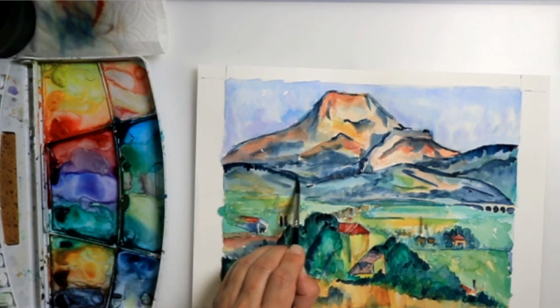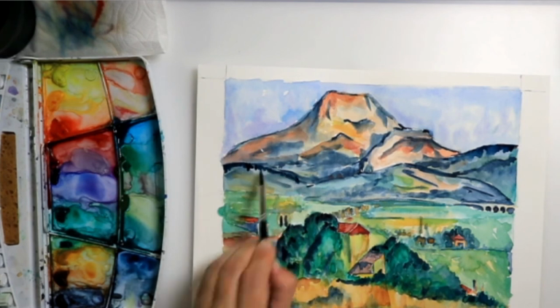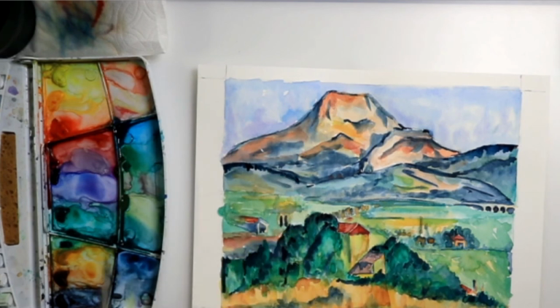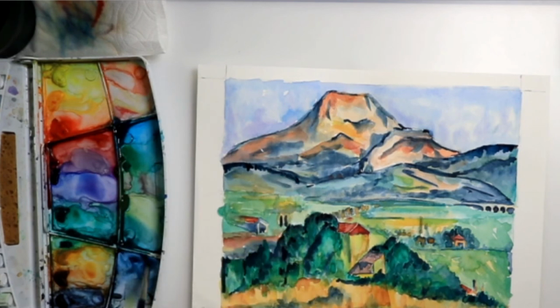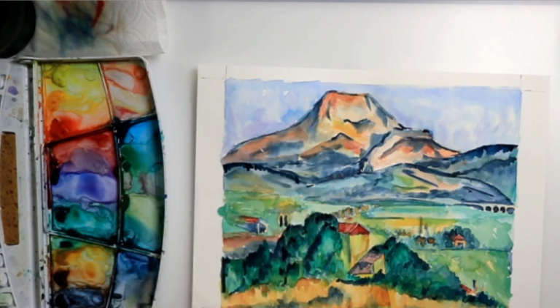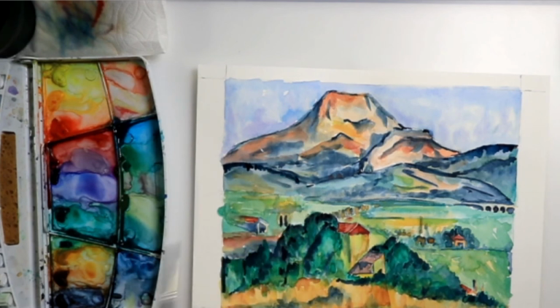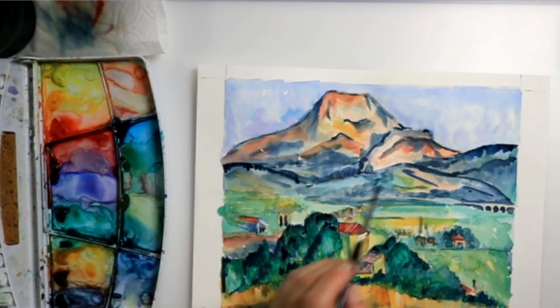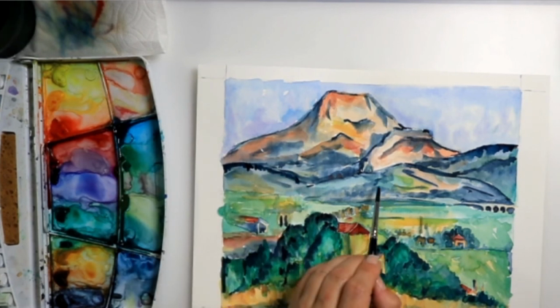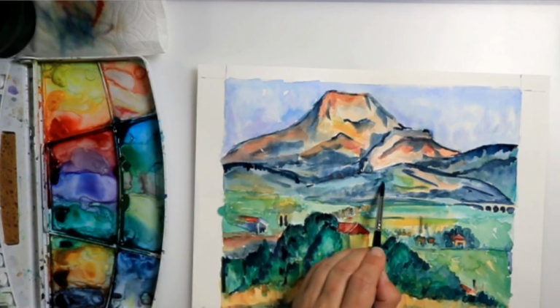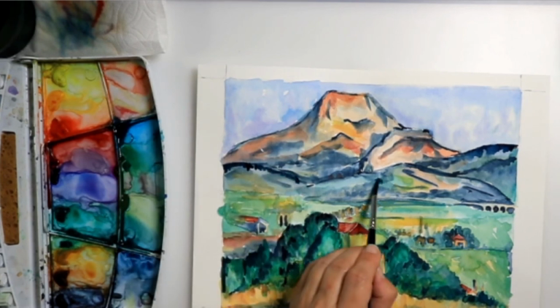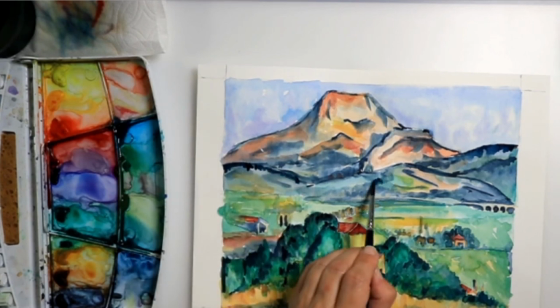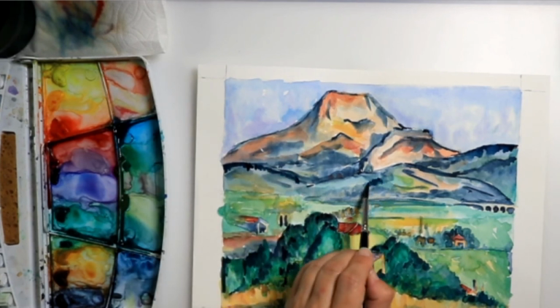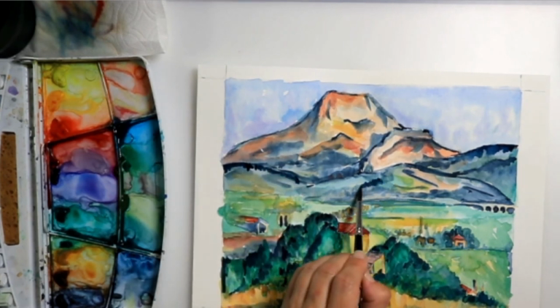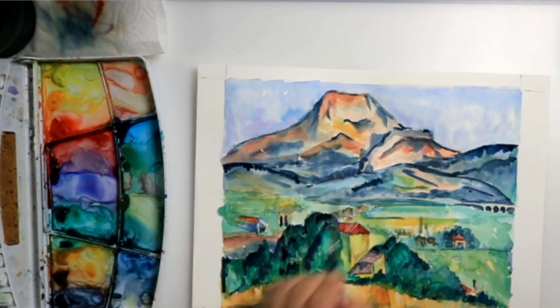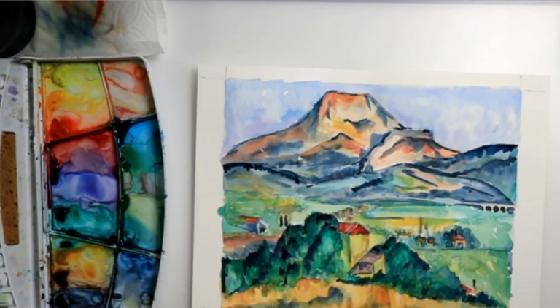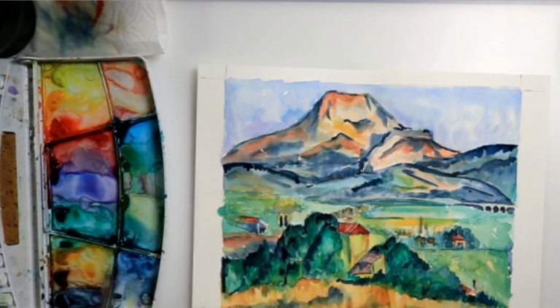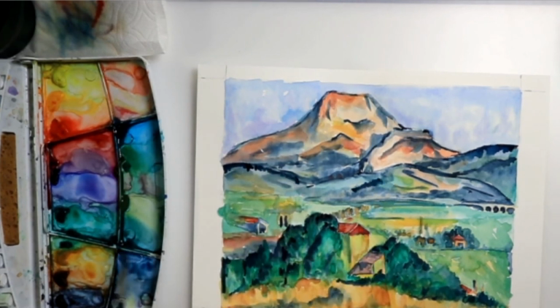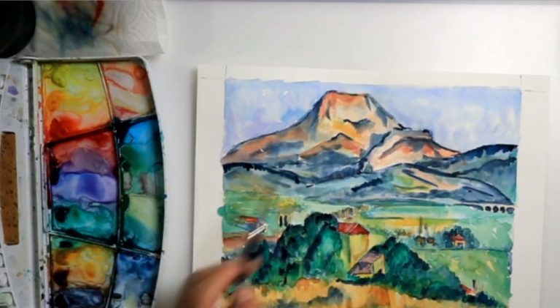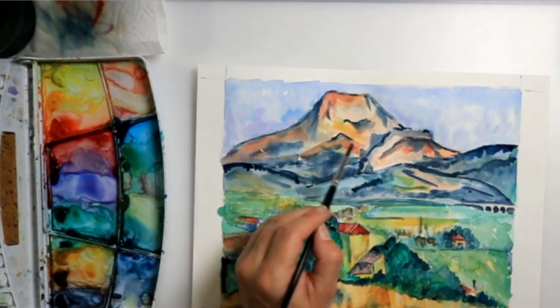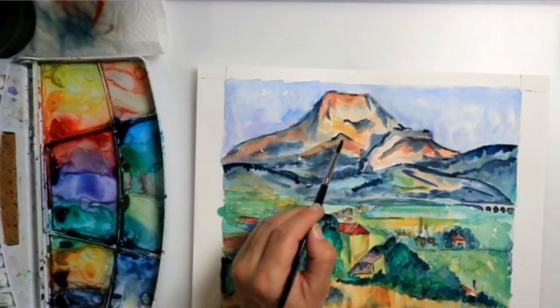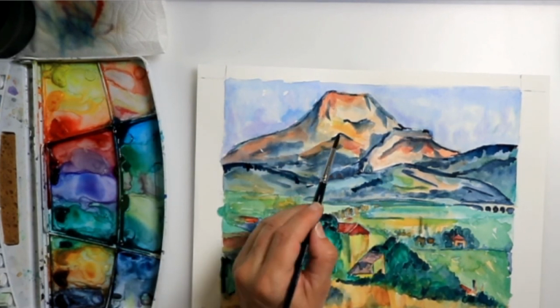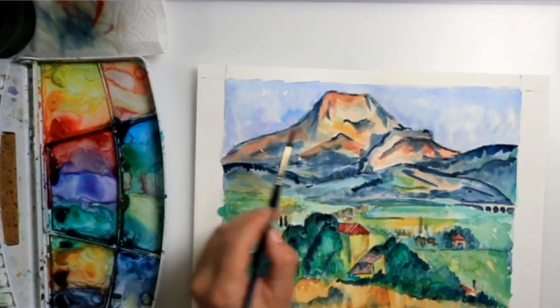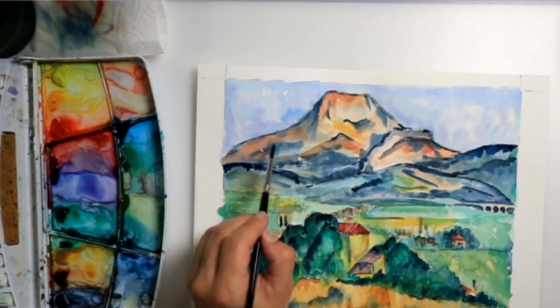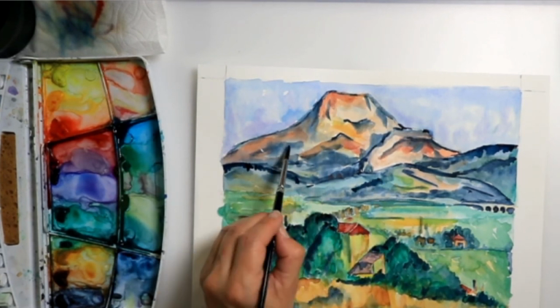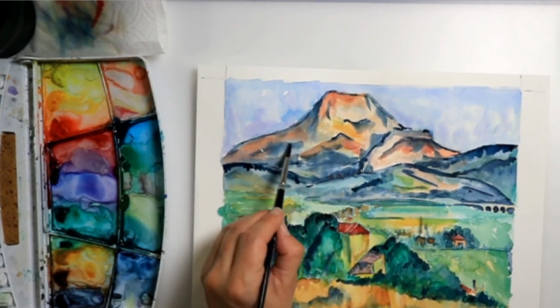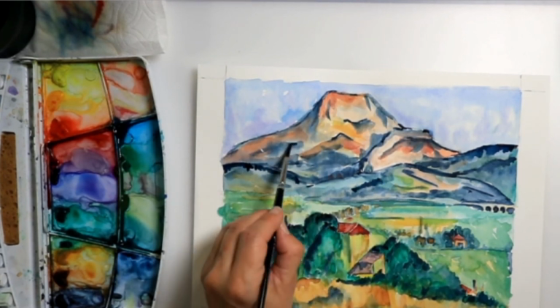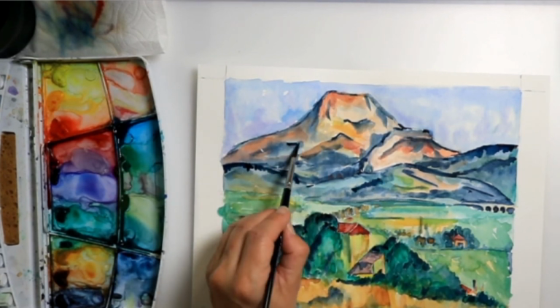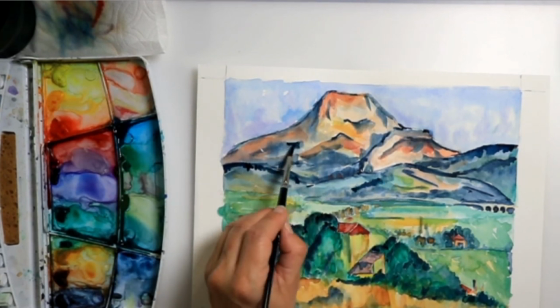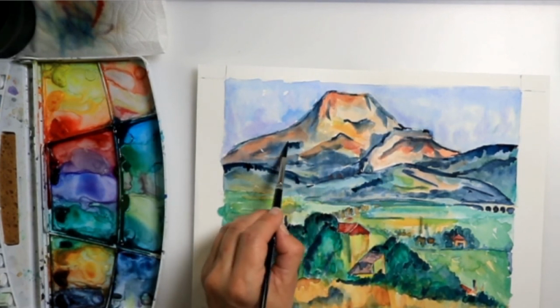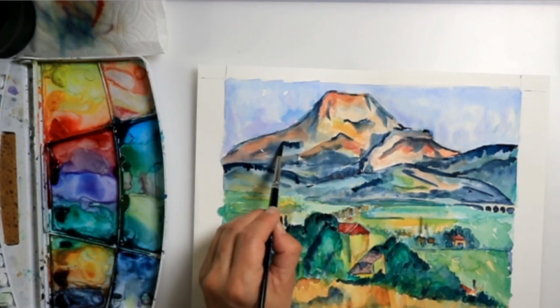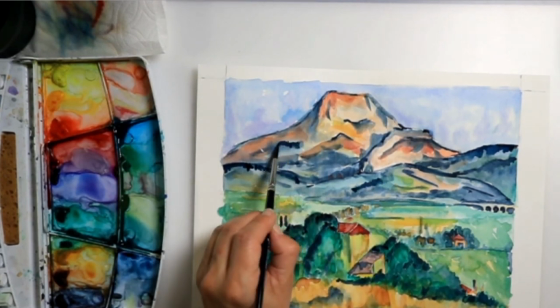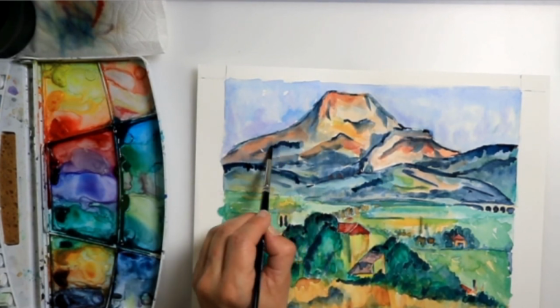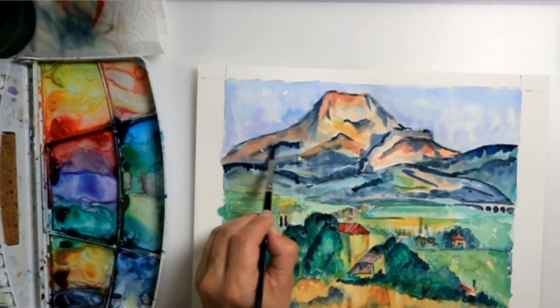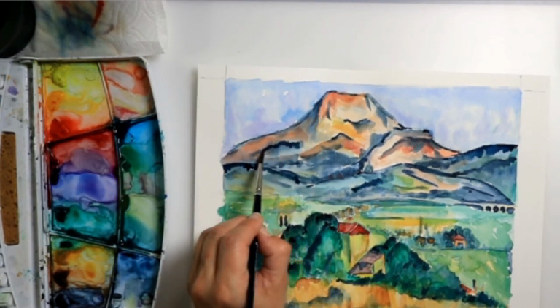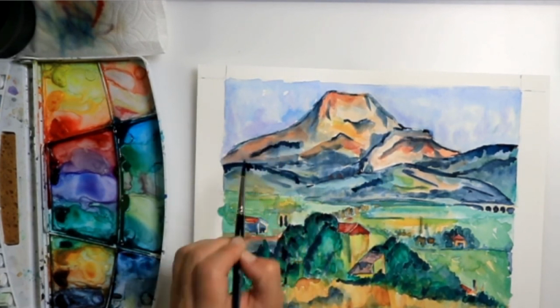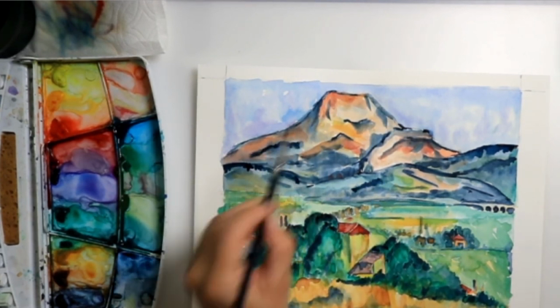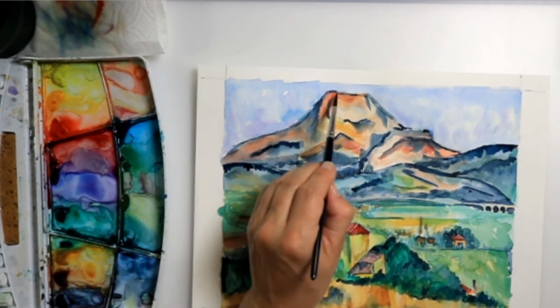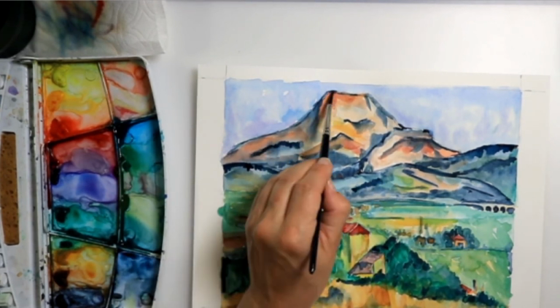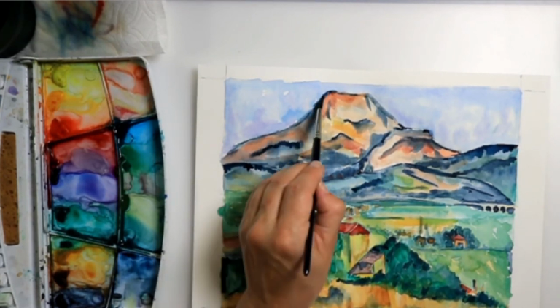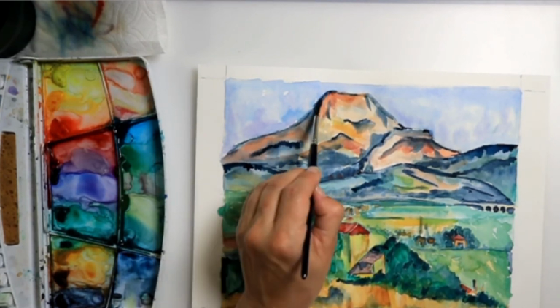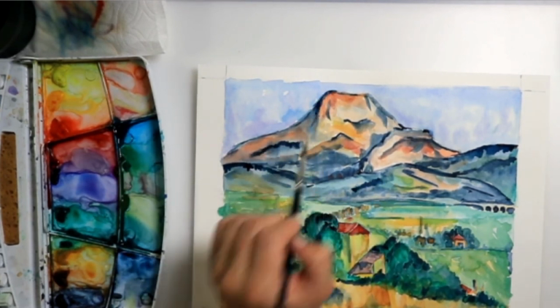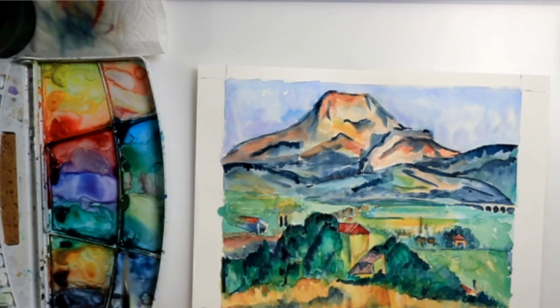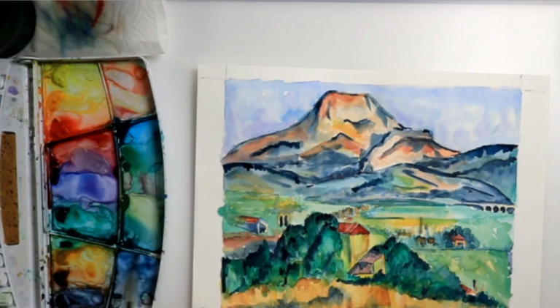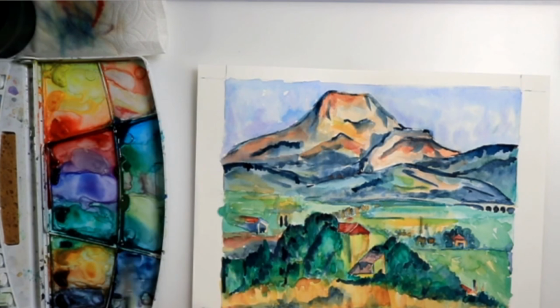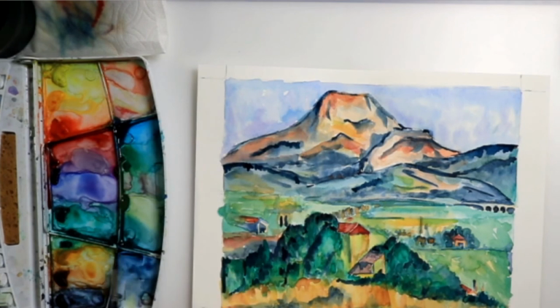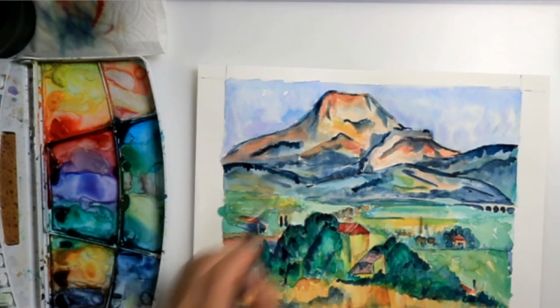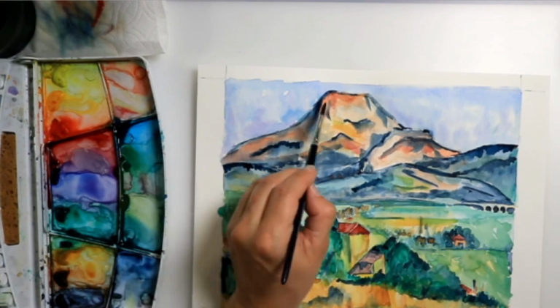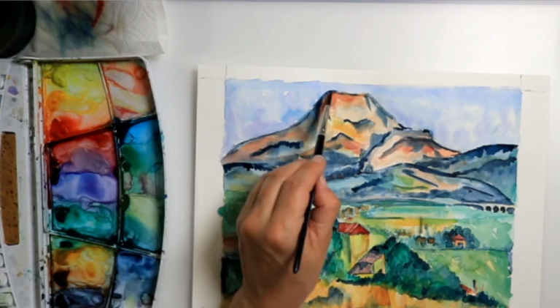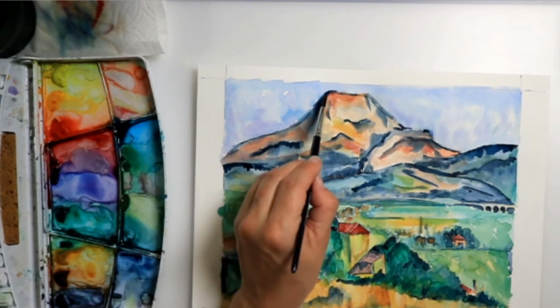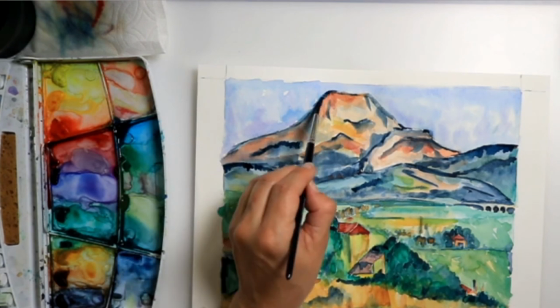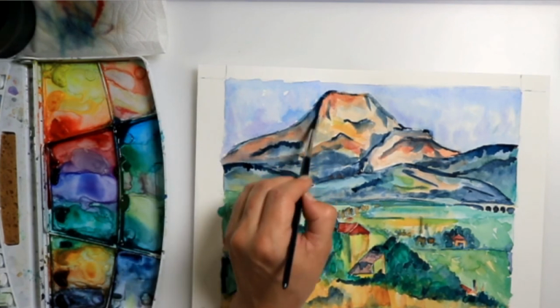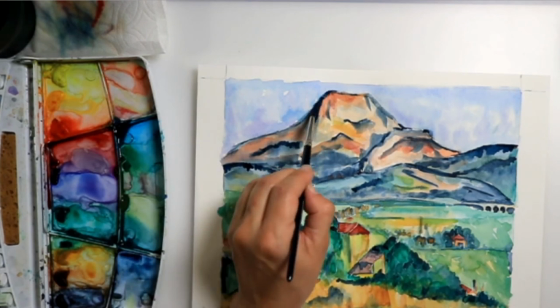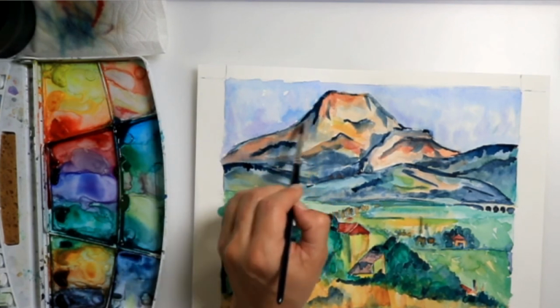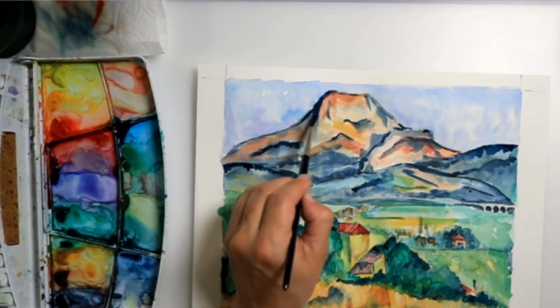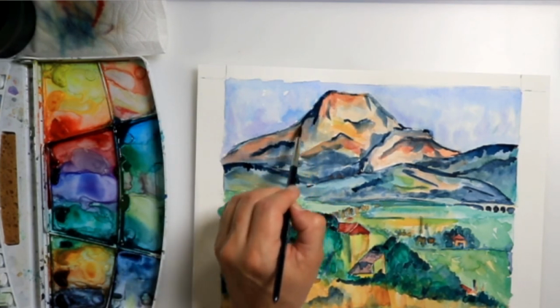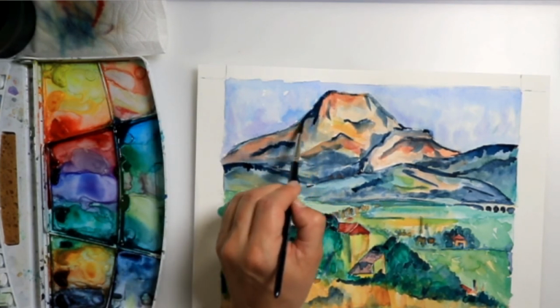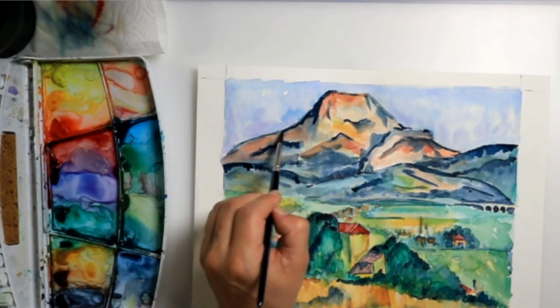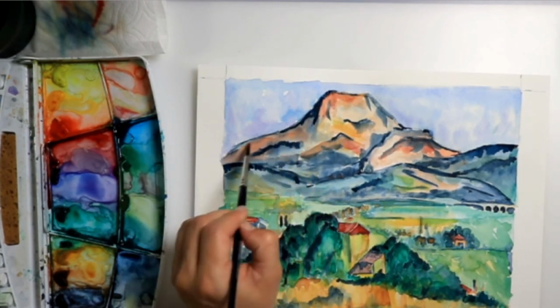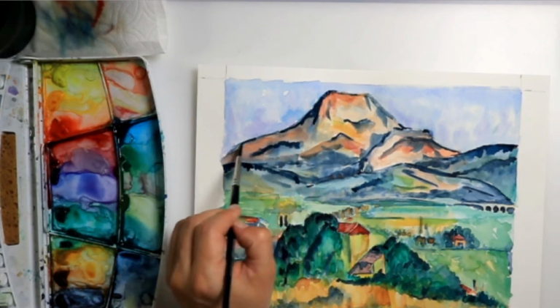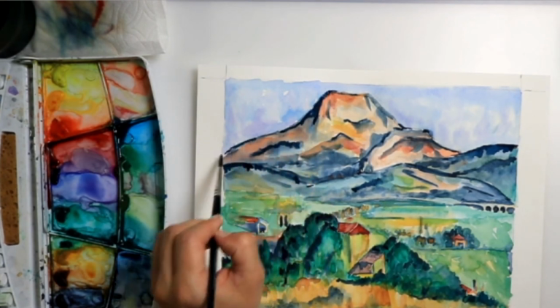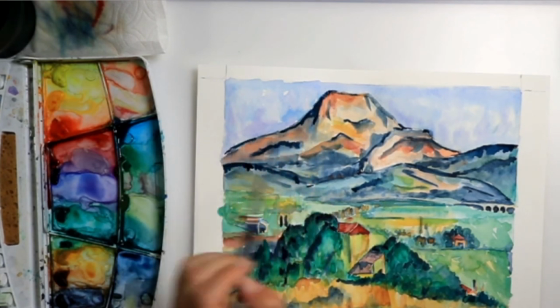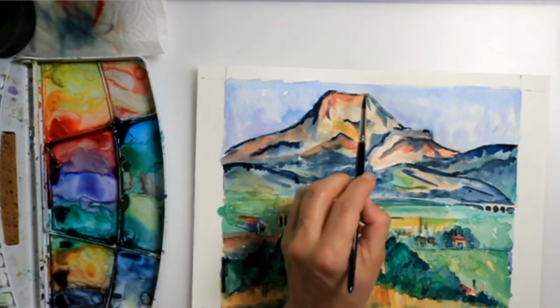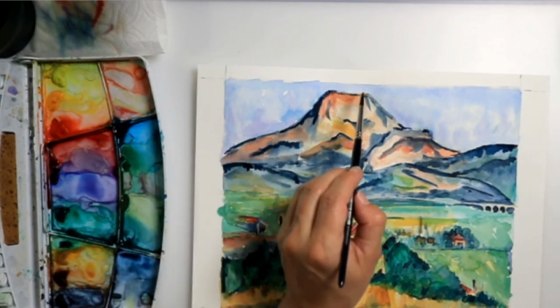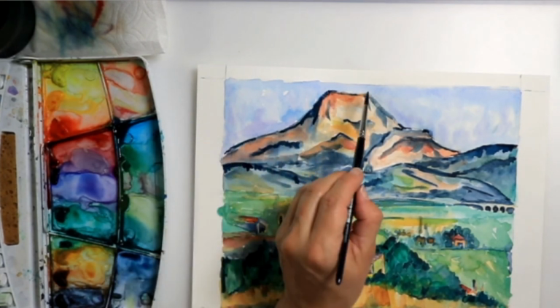Shadows really make everything pop. That's how important our shadows are.